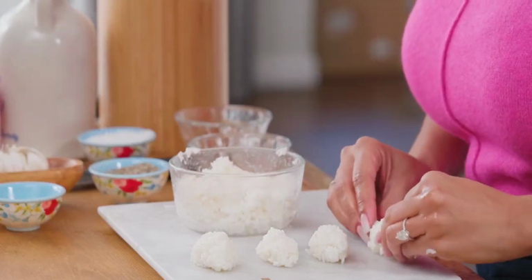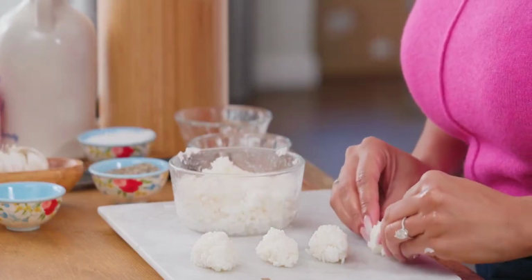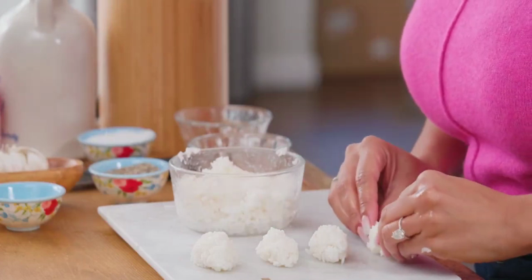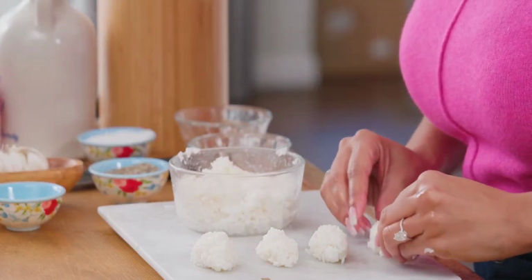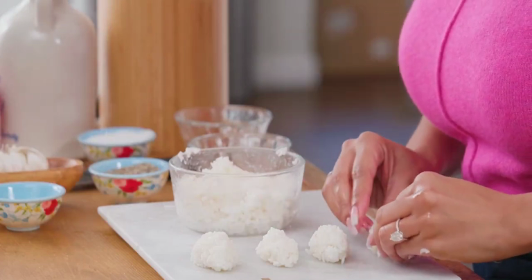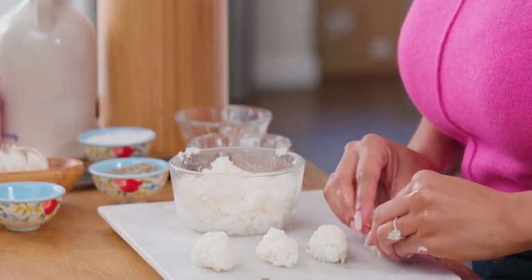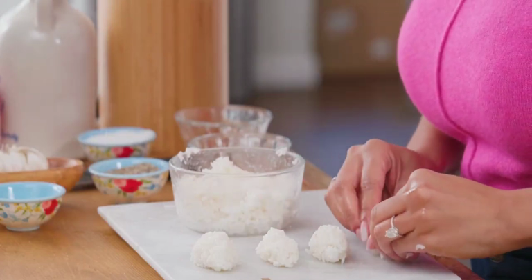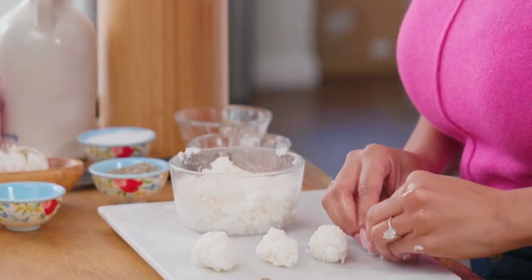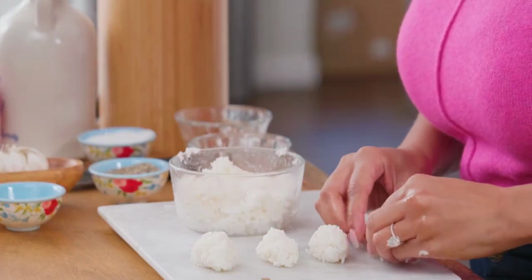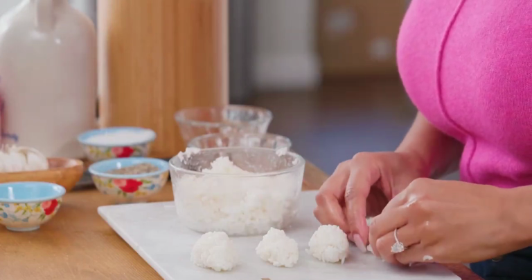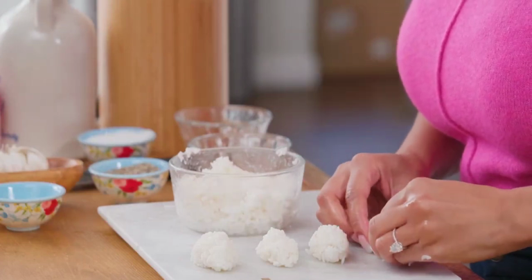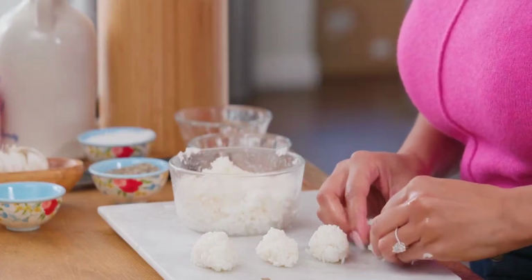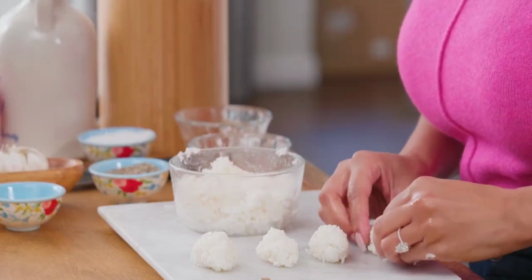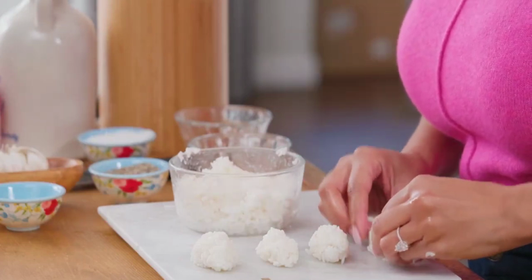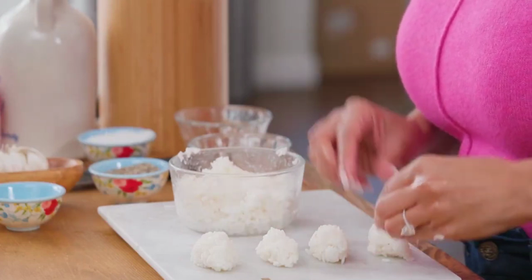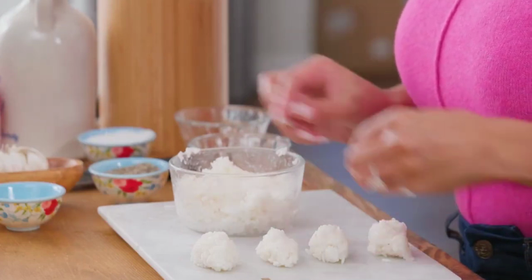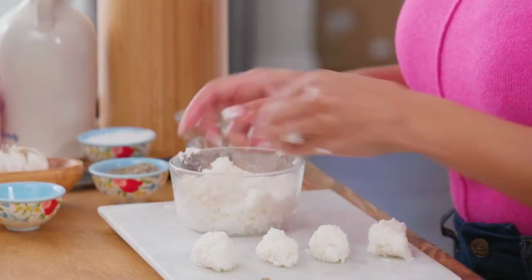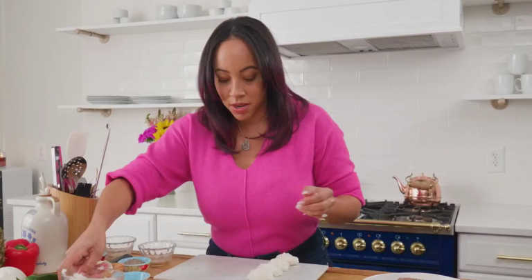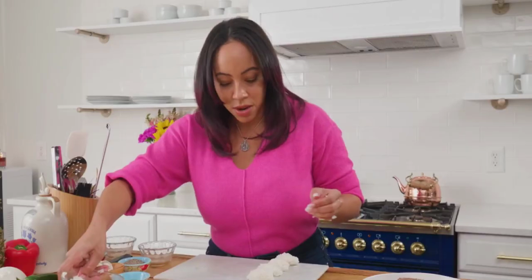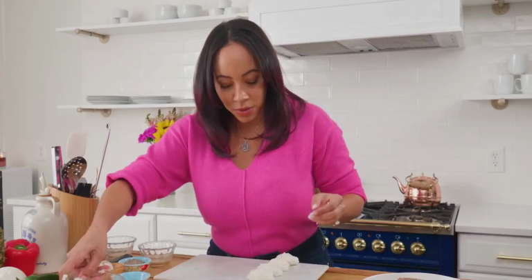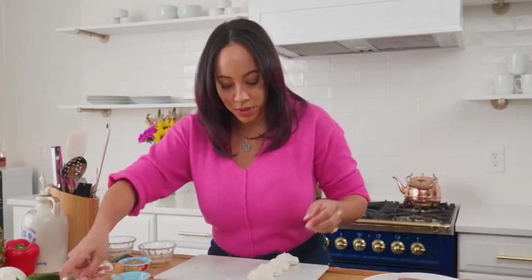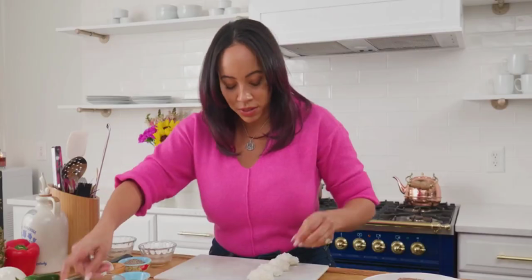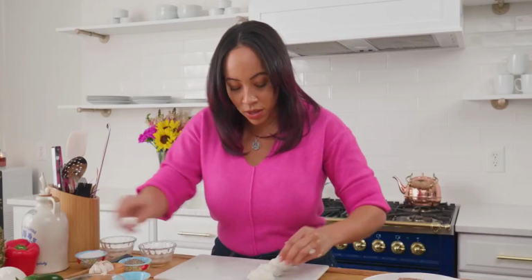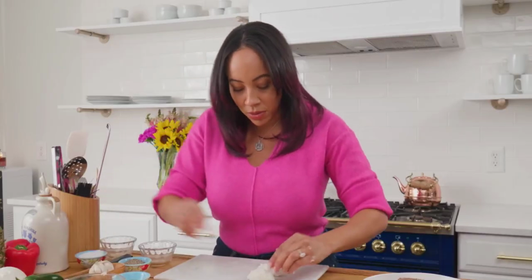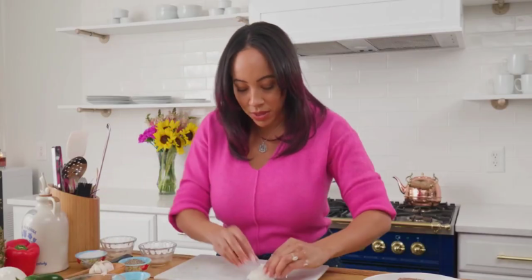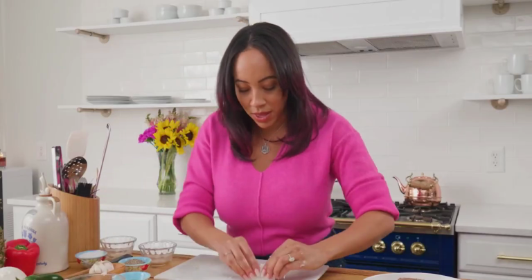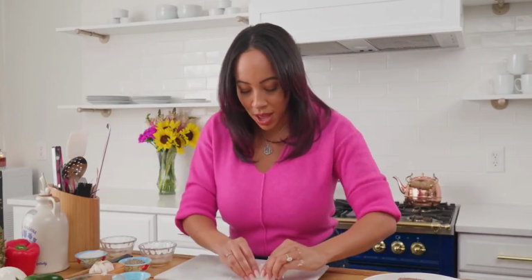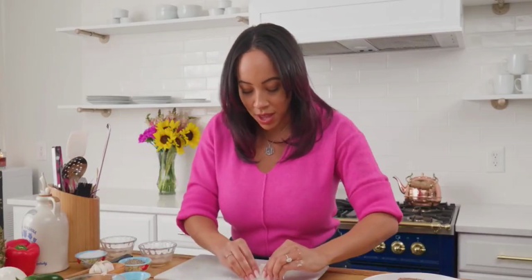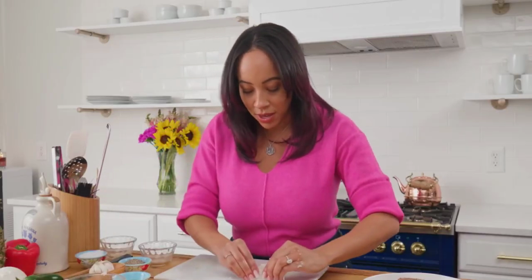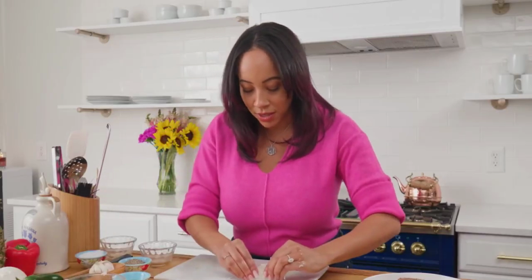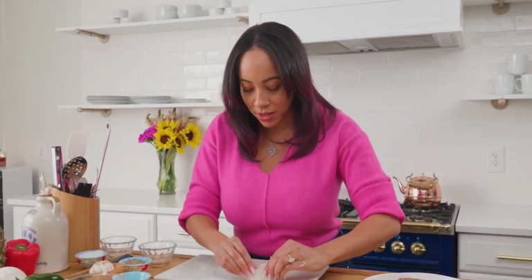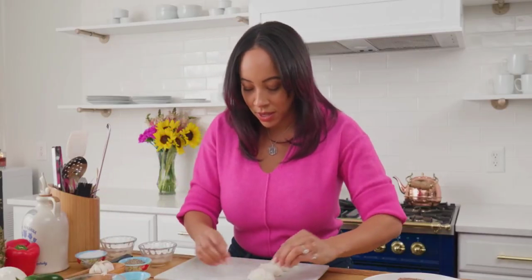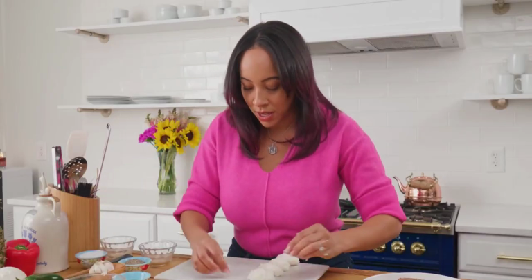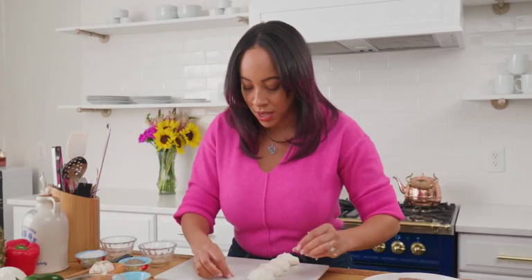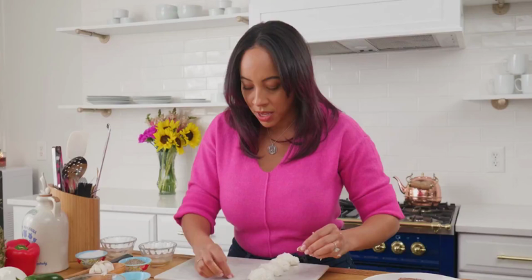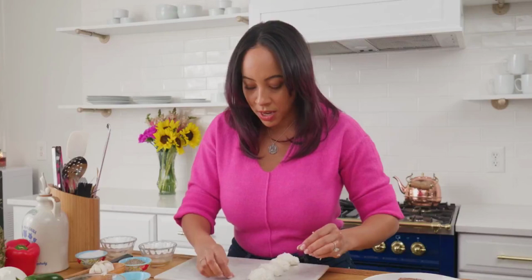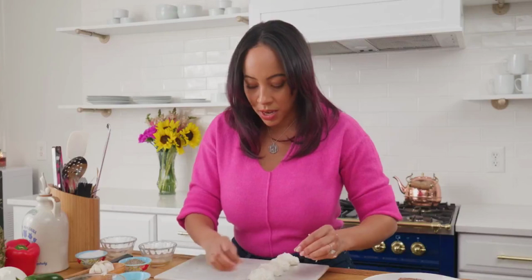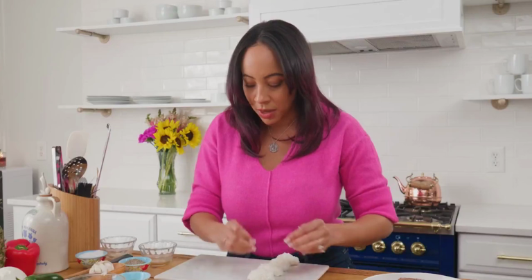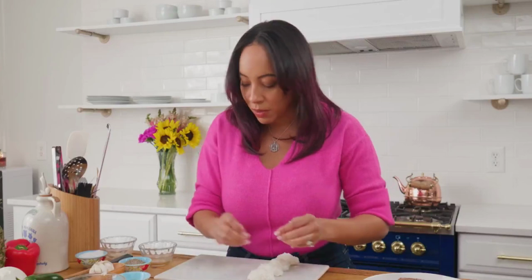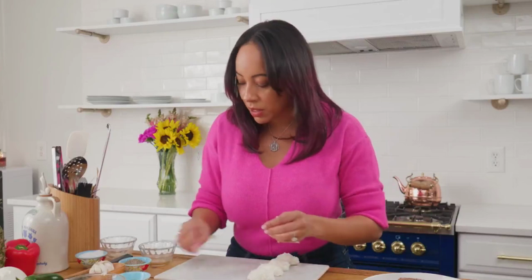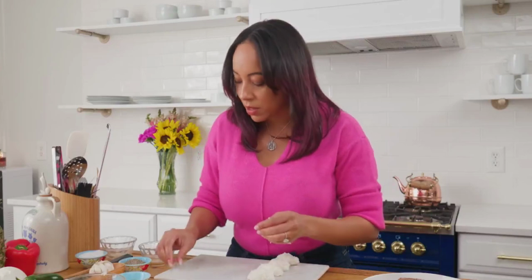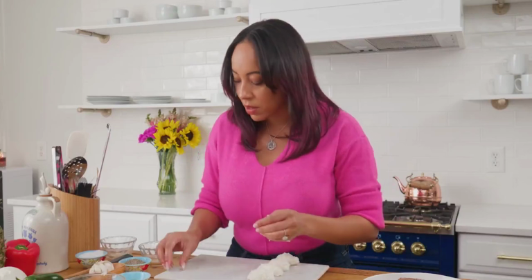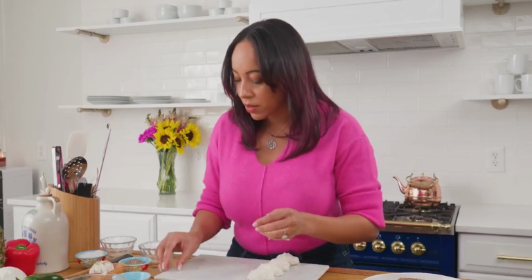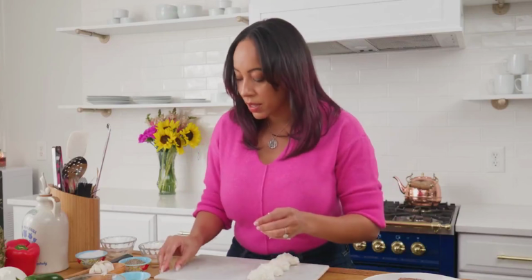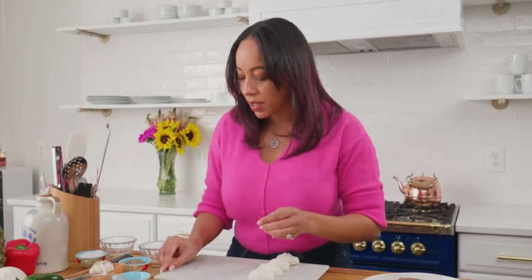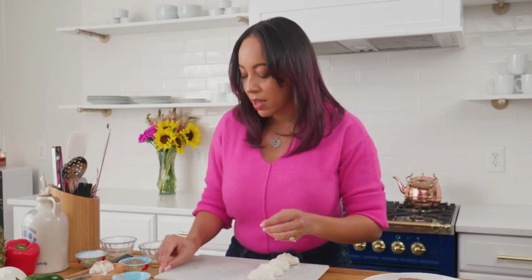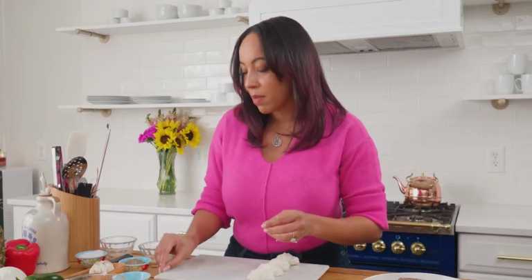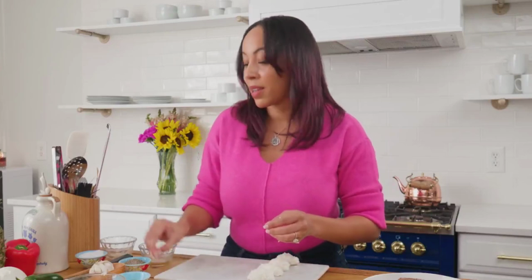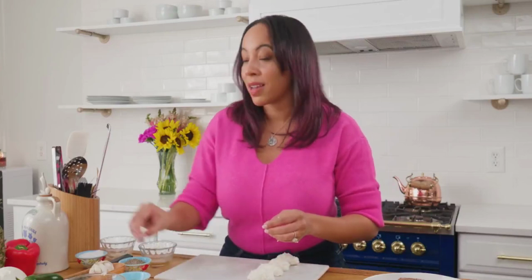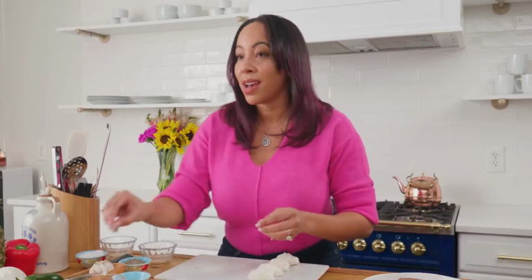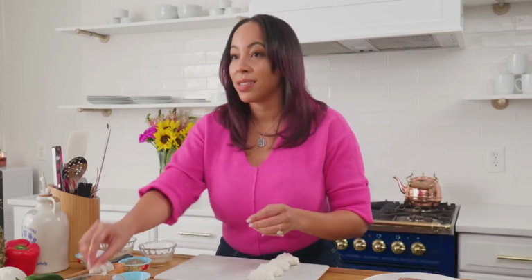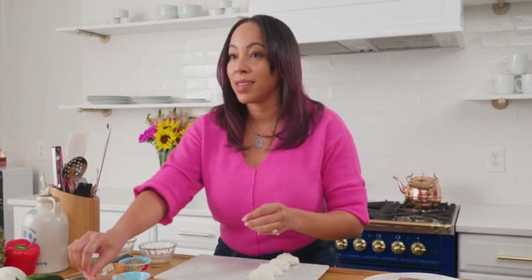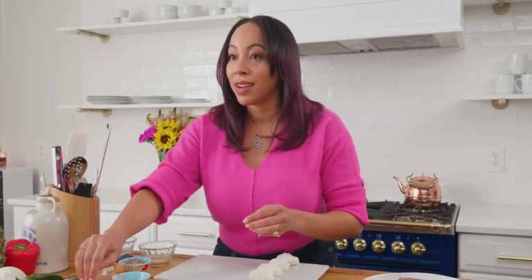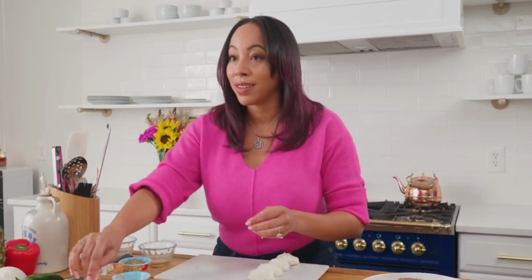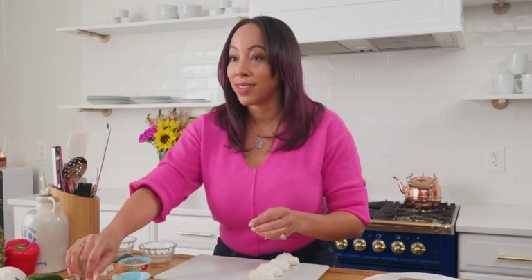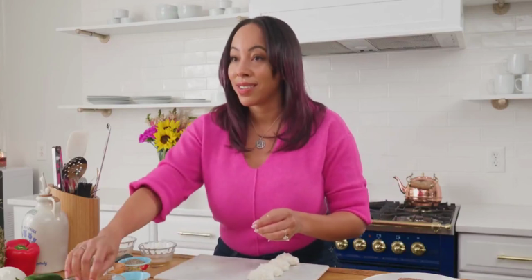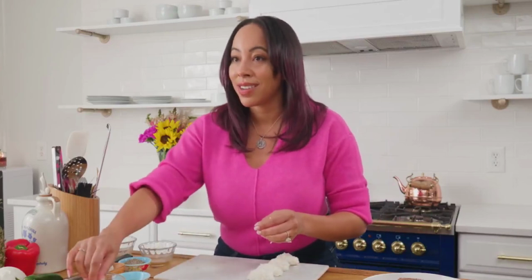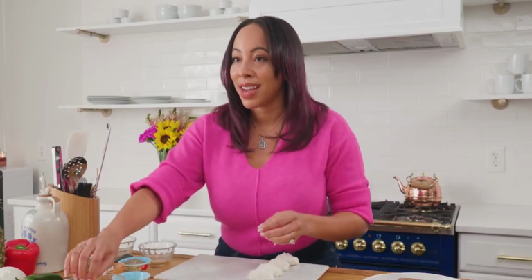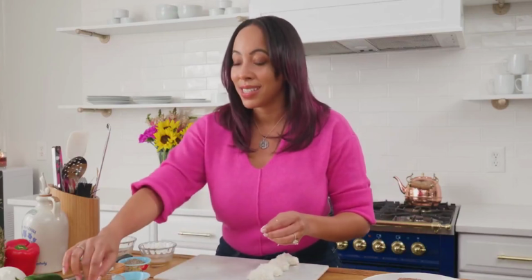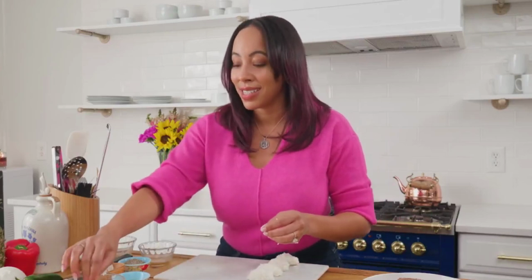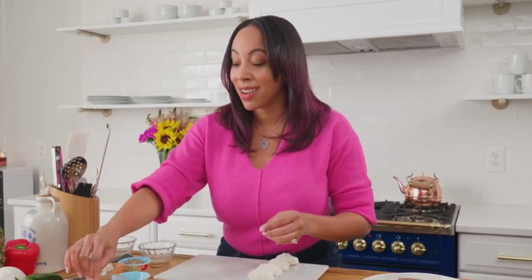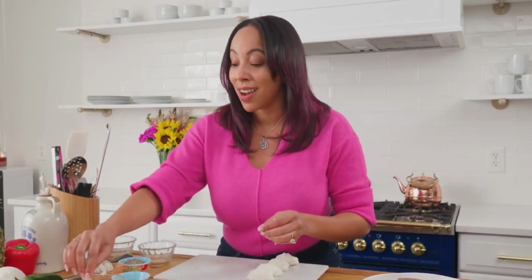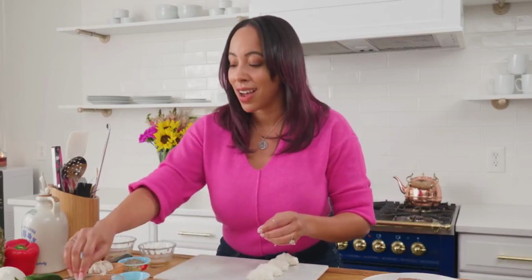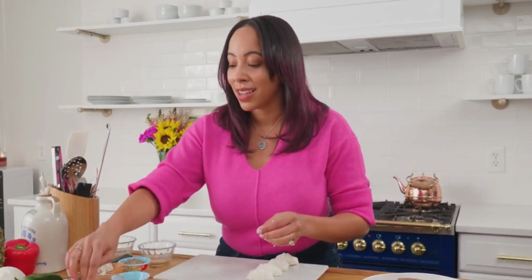There we go. Now we're done with that. I'm going to go and get my cast iron nice and hot, so I'll meet you over at the stove.